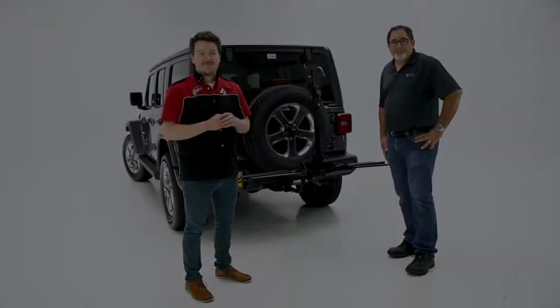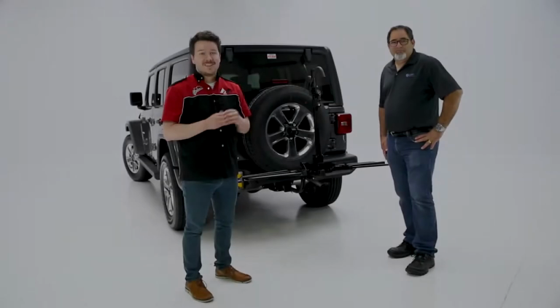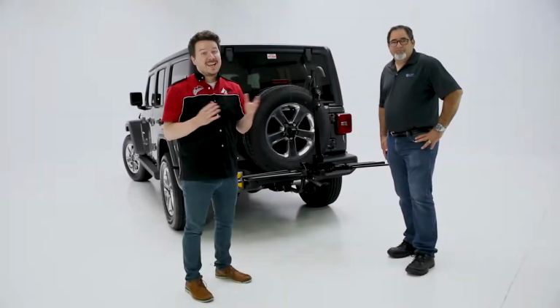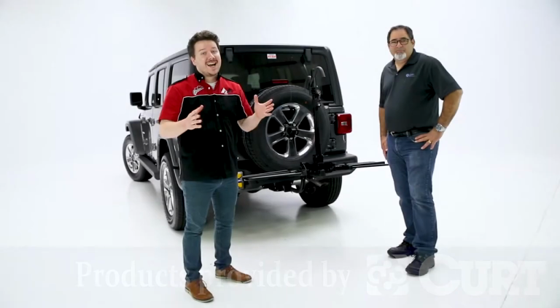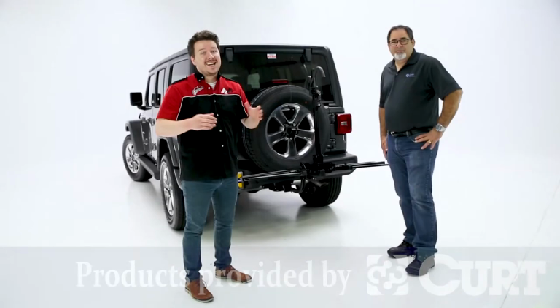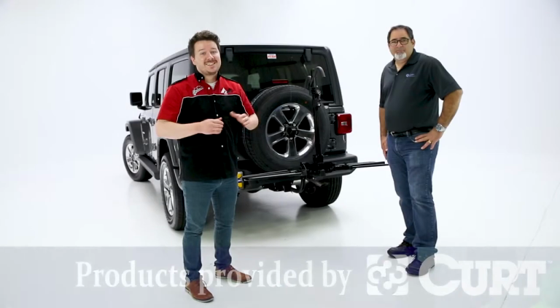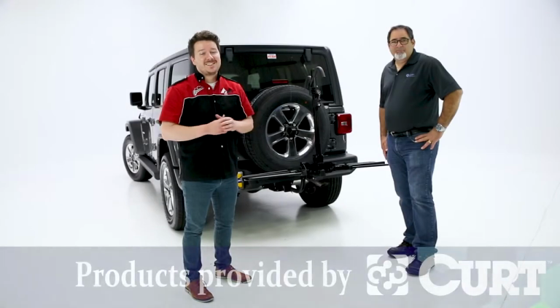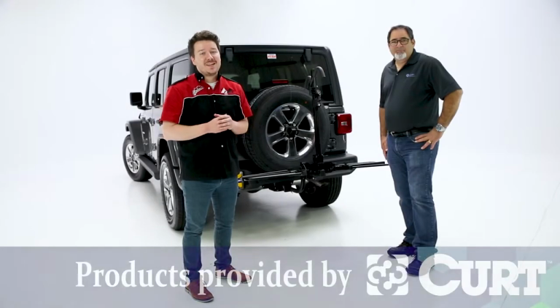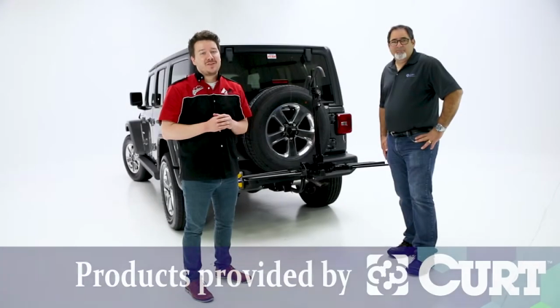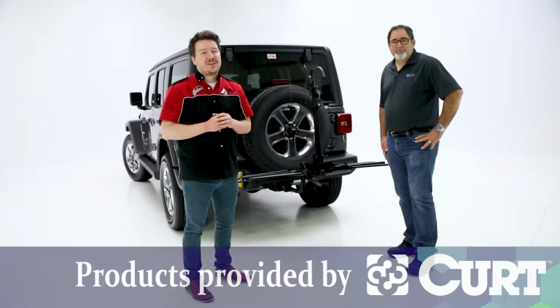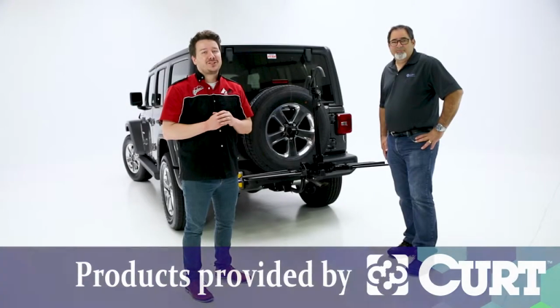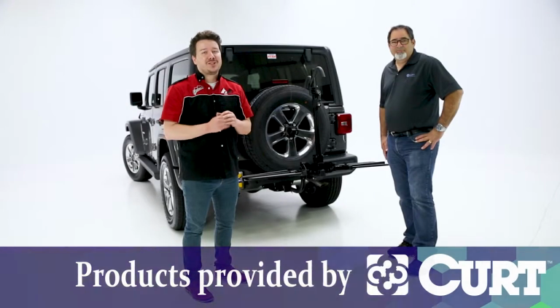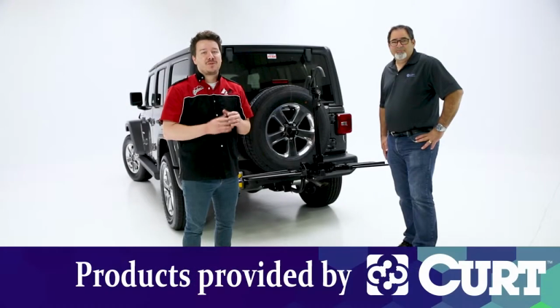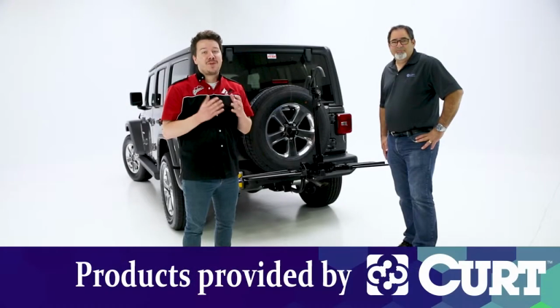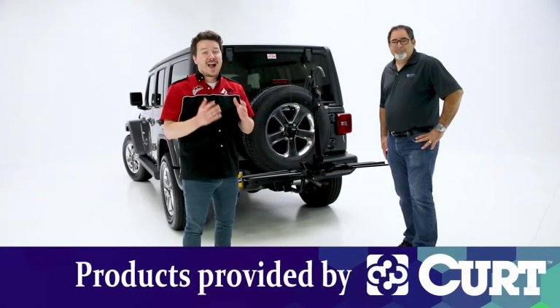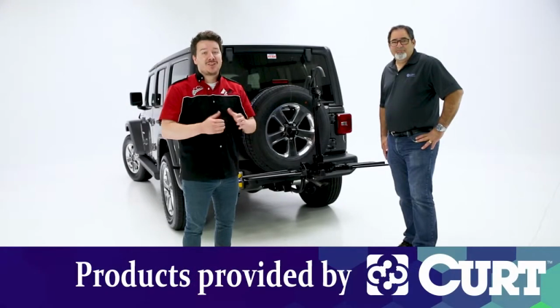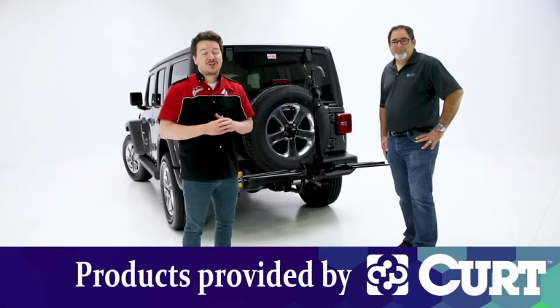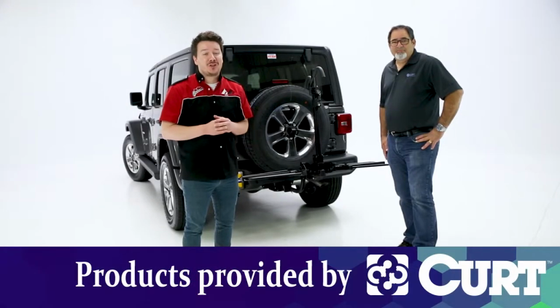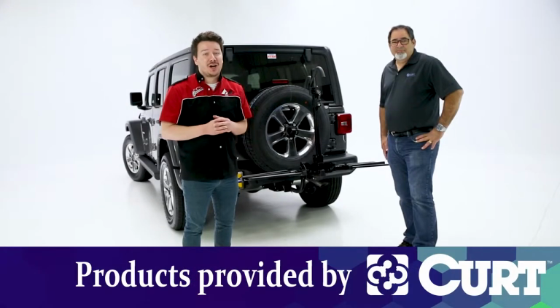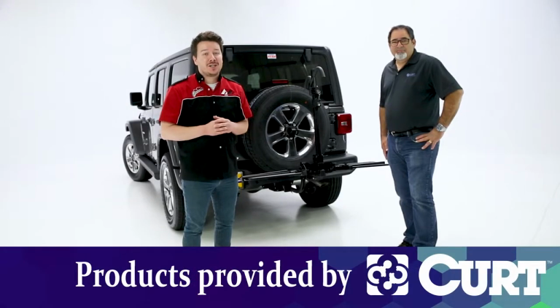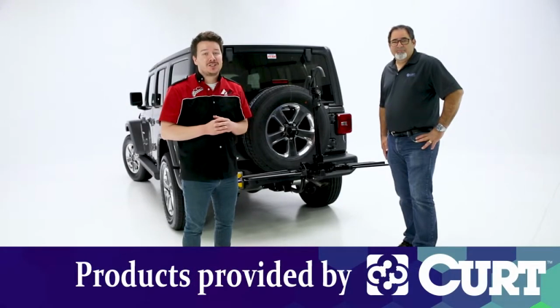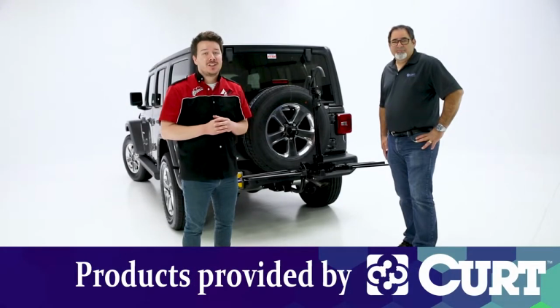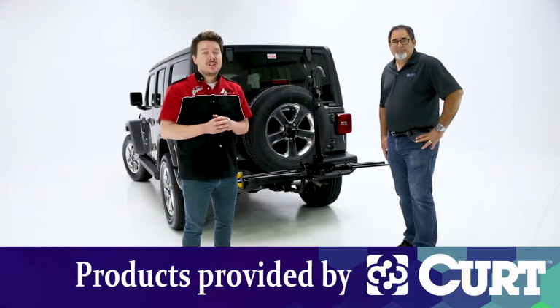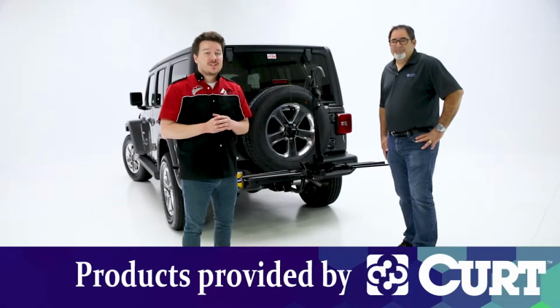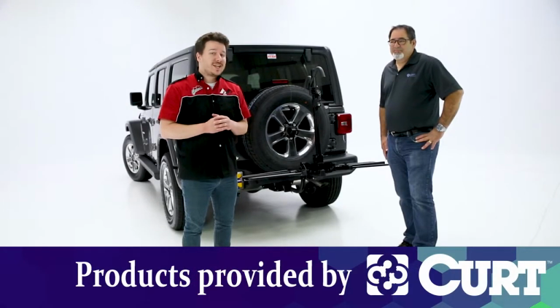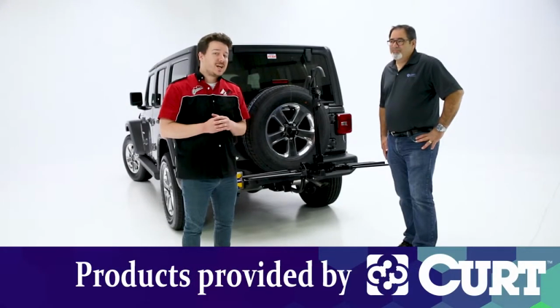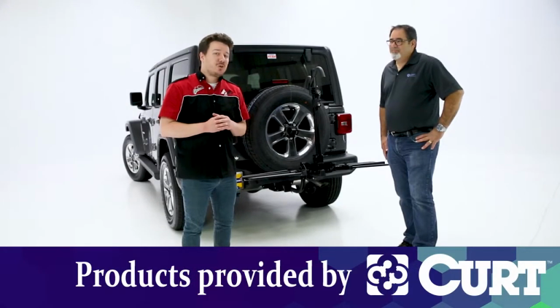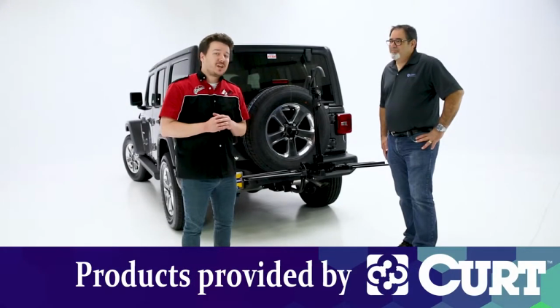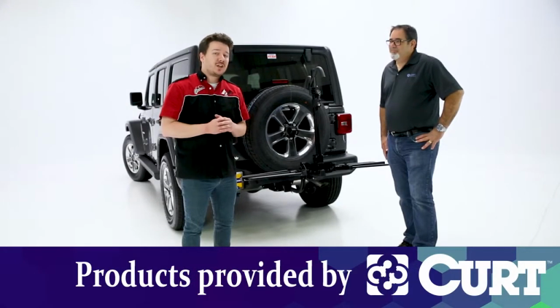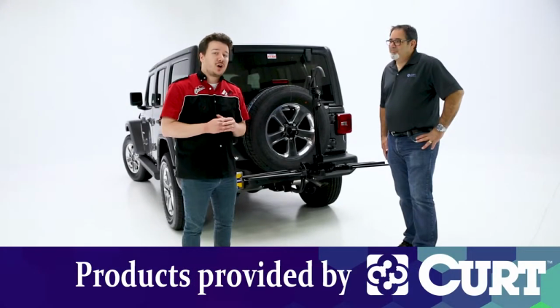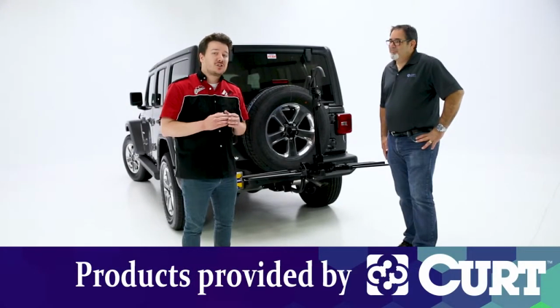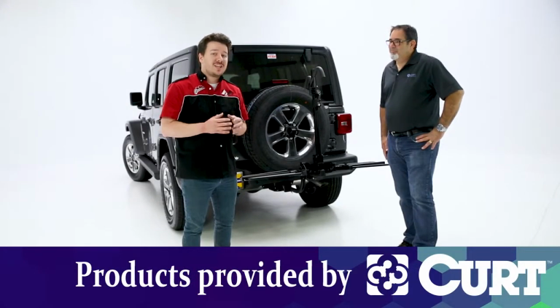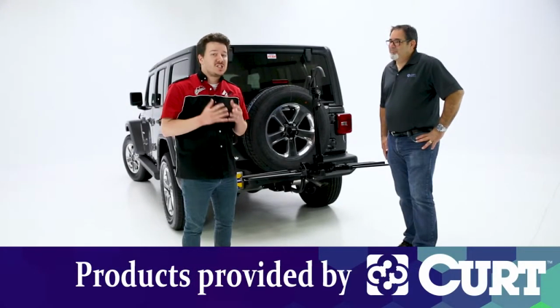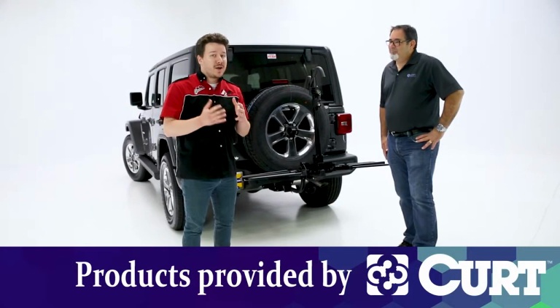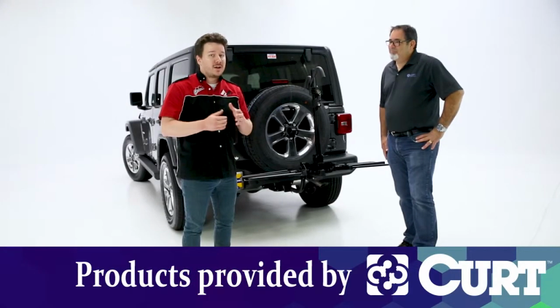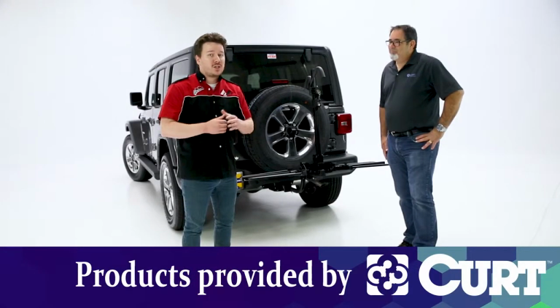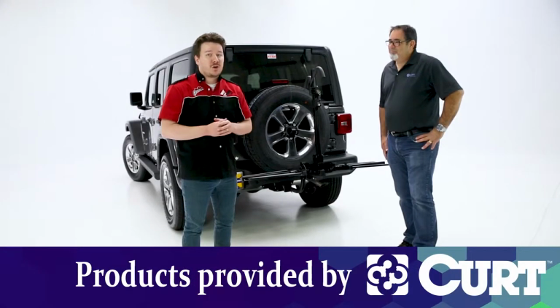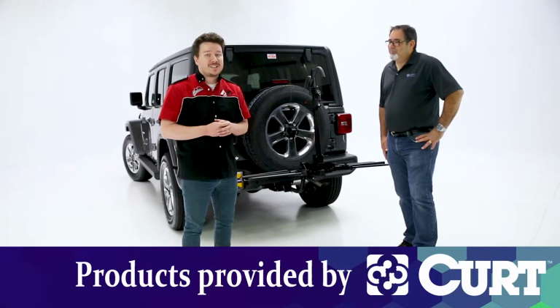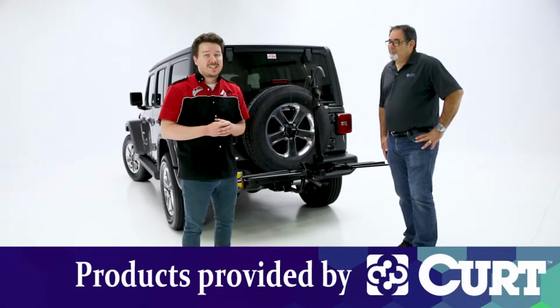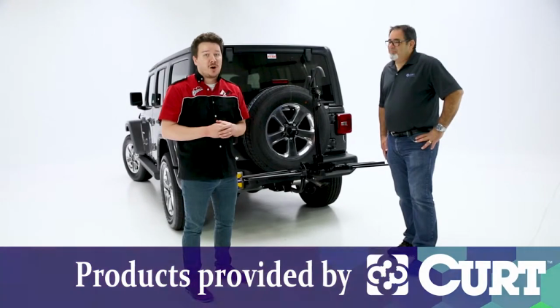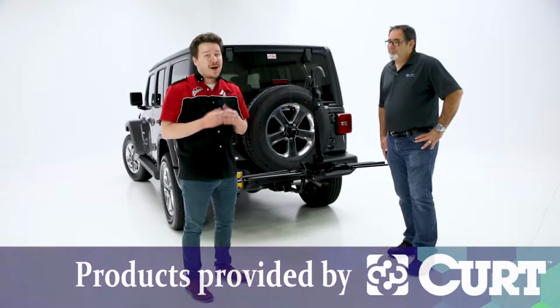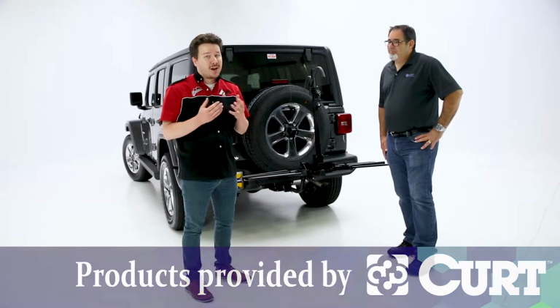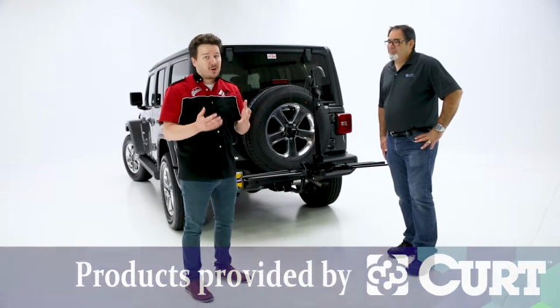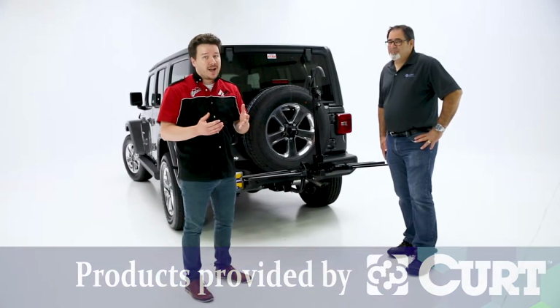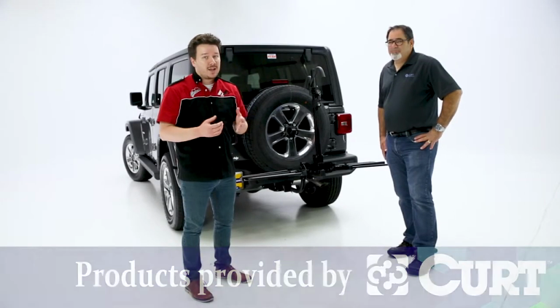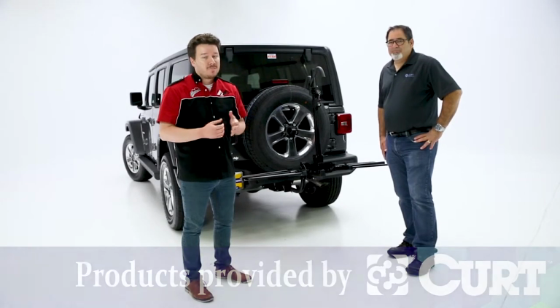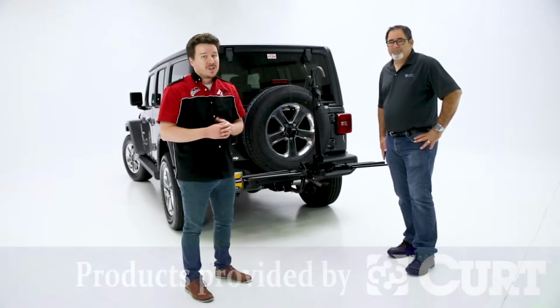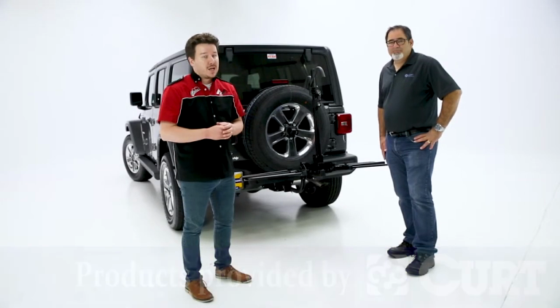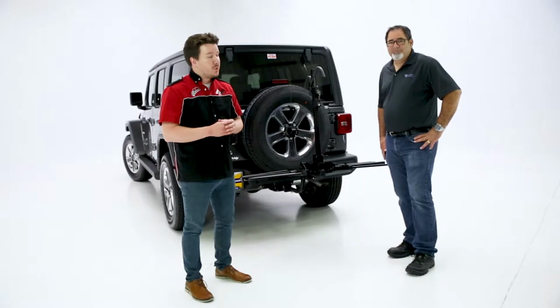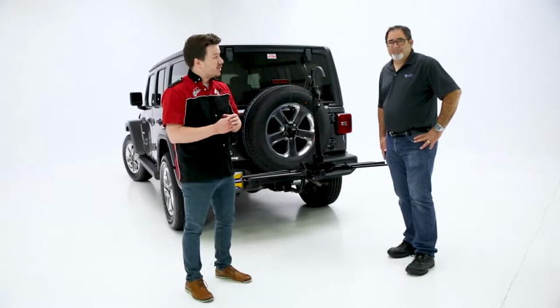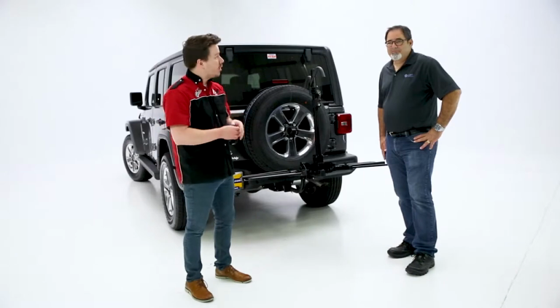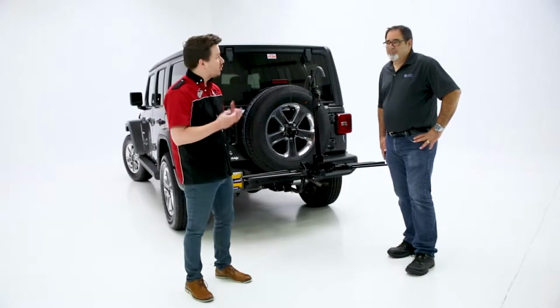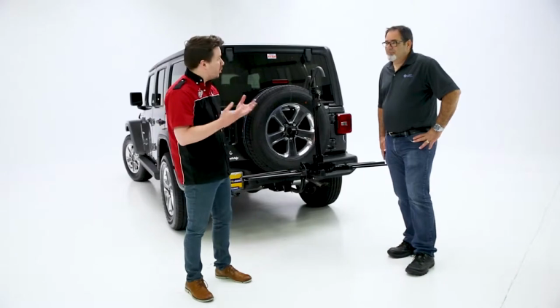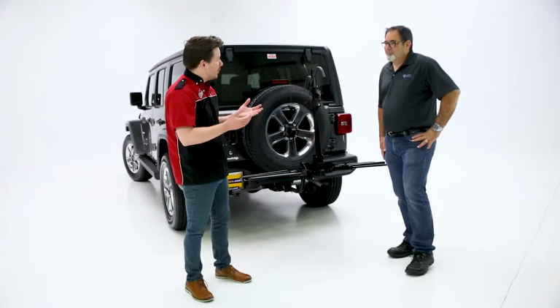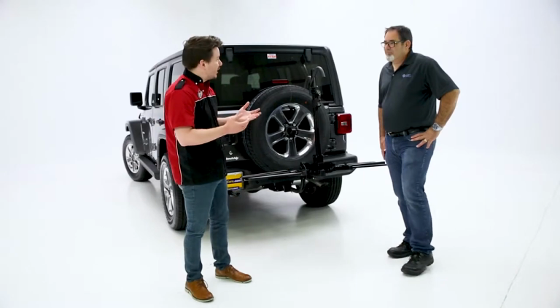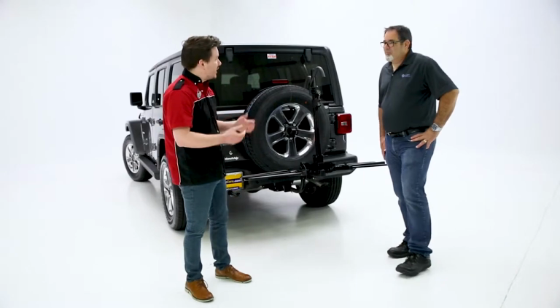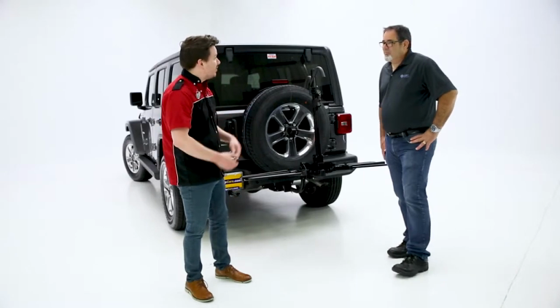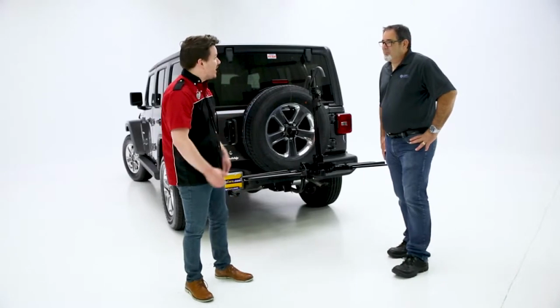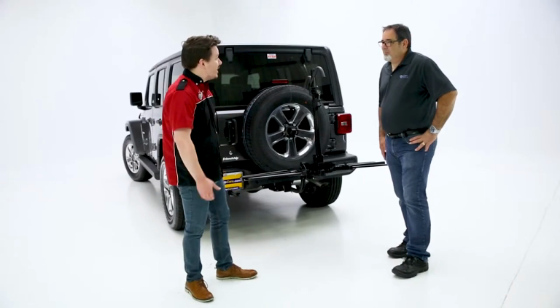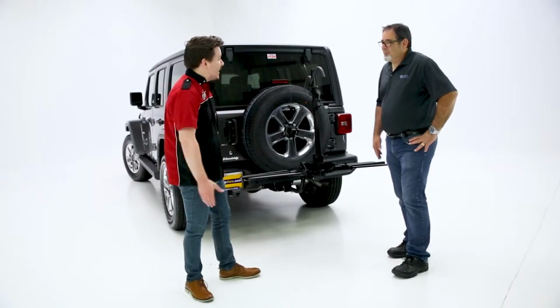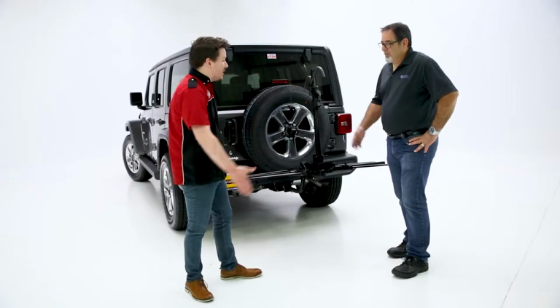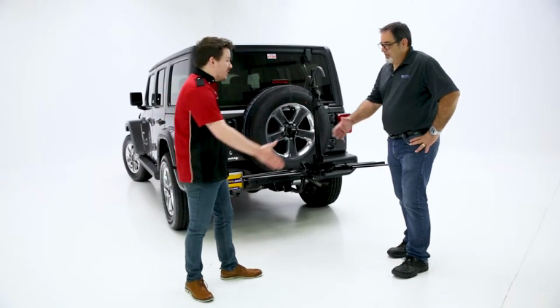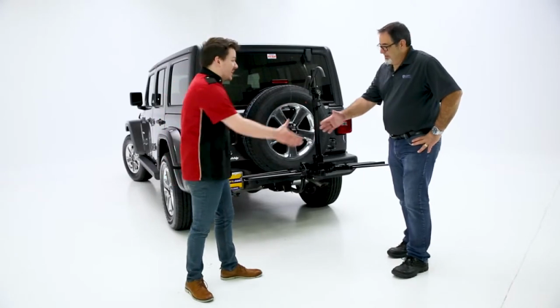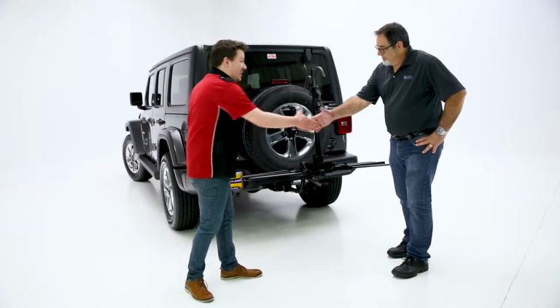Hey guys, Stephen Fielers here, back in the garage. Today we're looking at Kurt's hitch-mounted tray-style bike rack. And with Kurt Group, we actually have Keith. How are you doing, Keith?